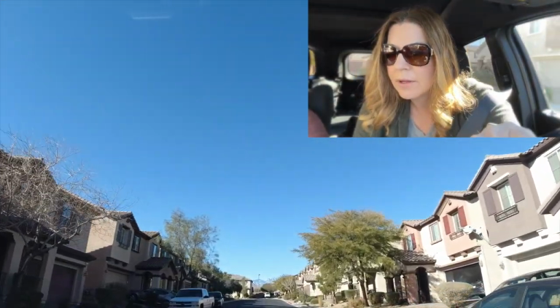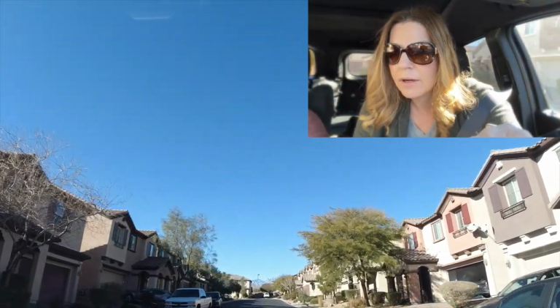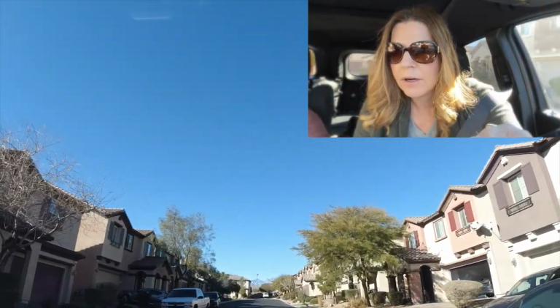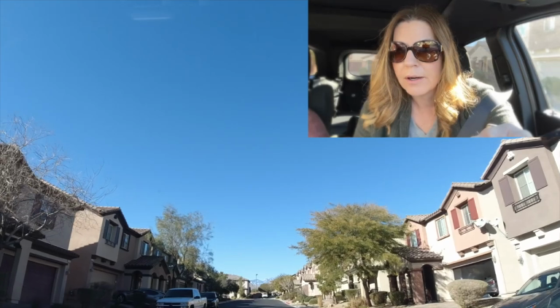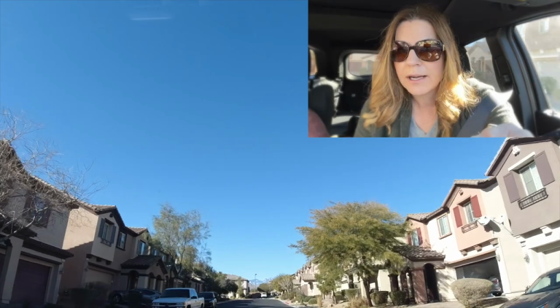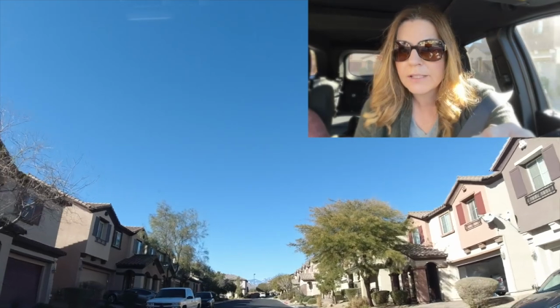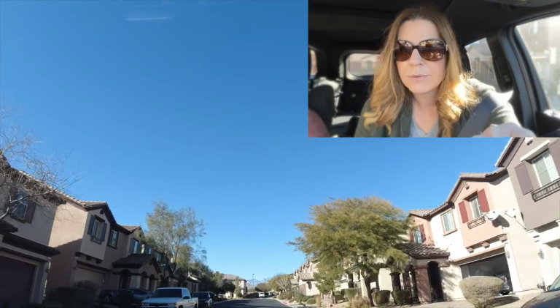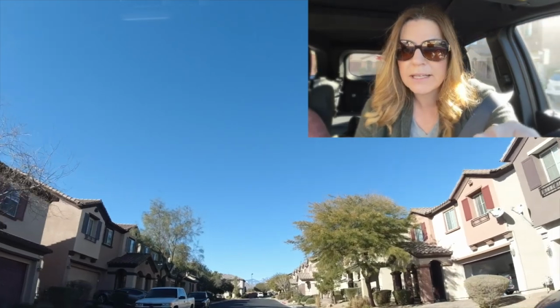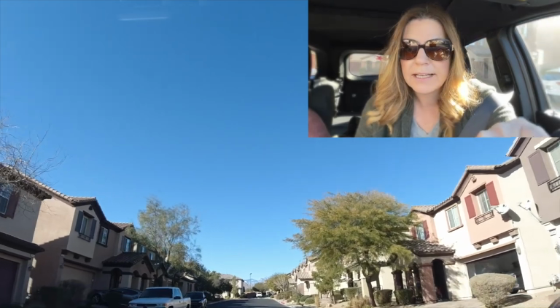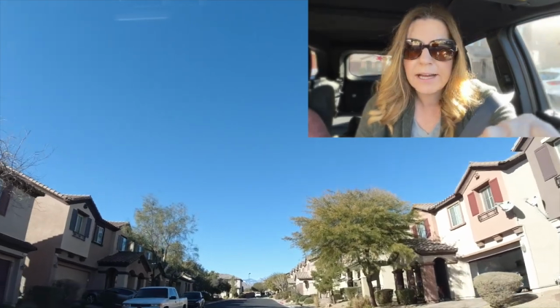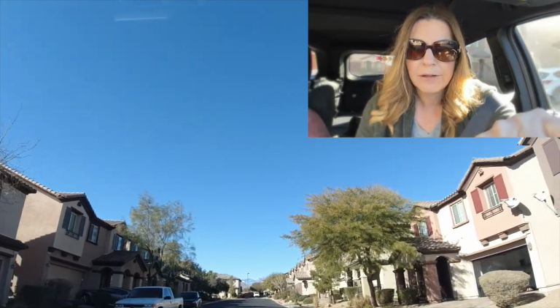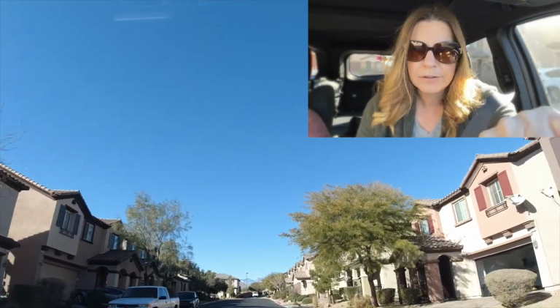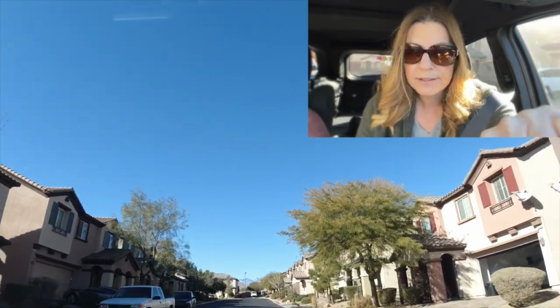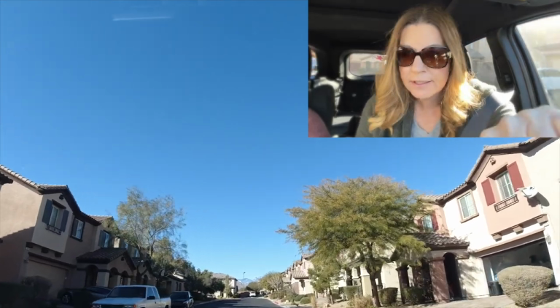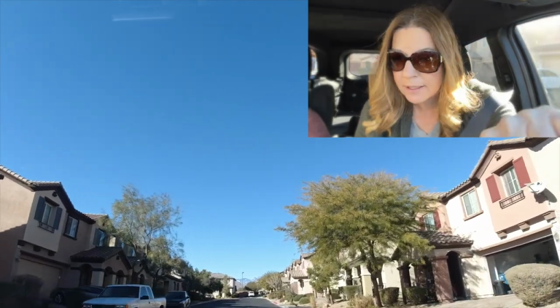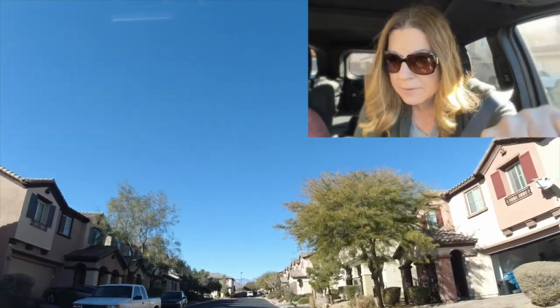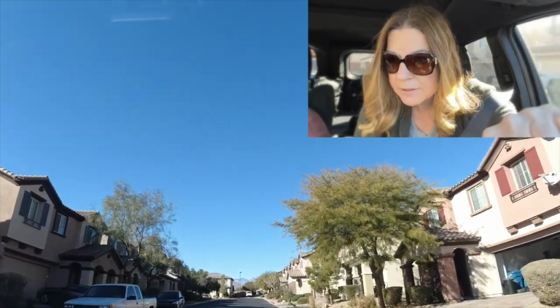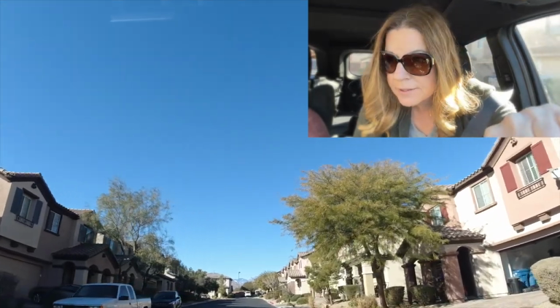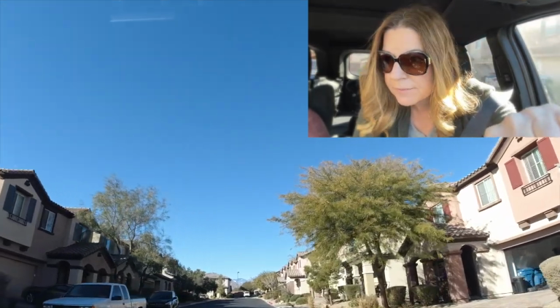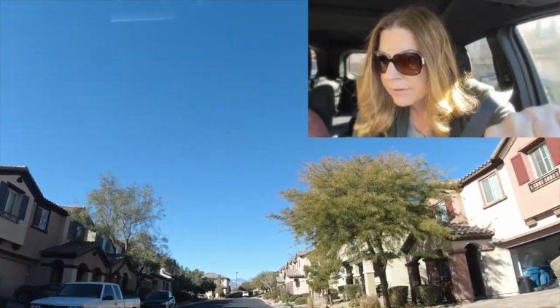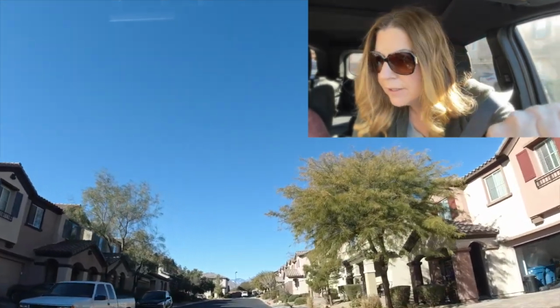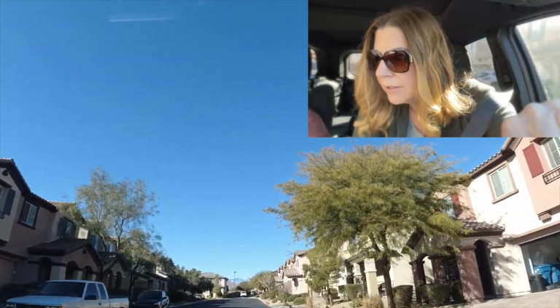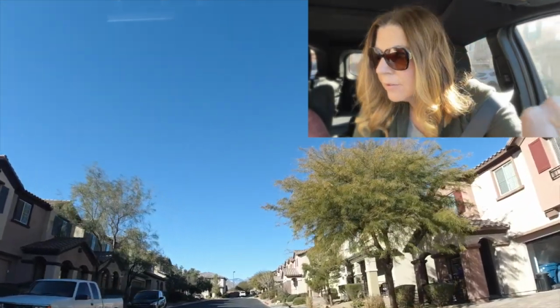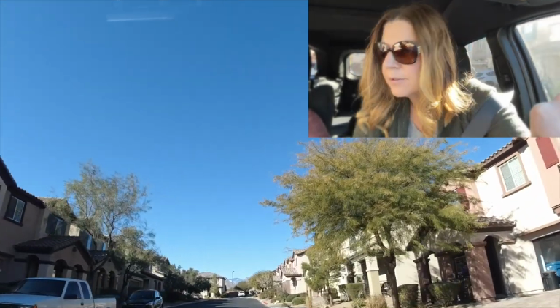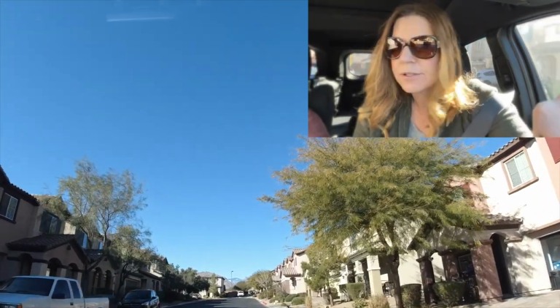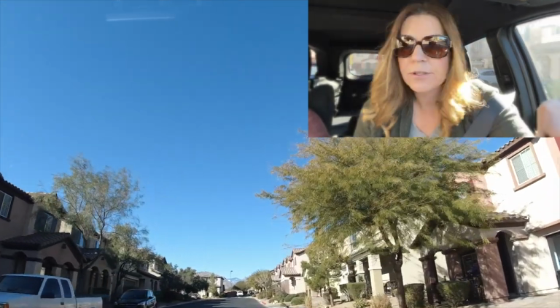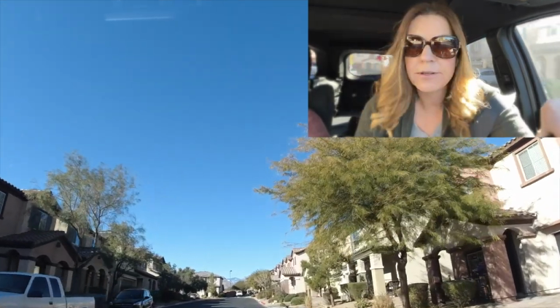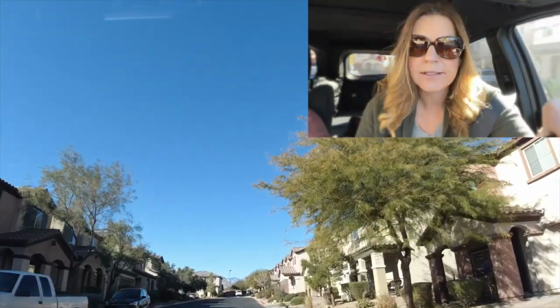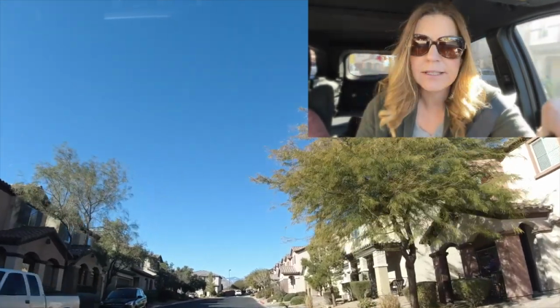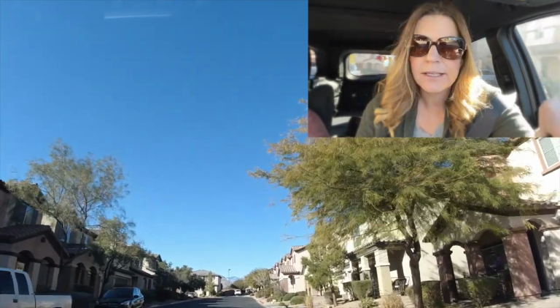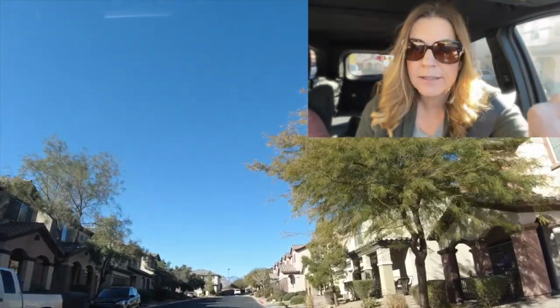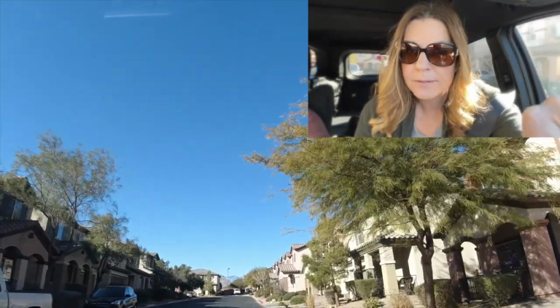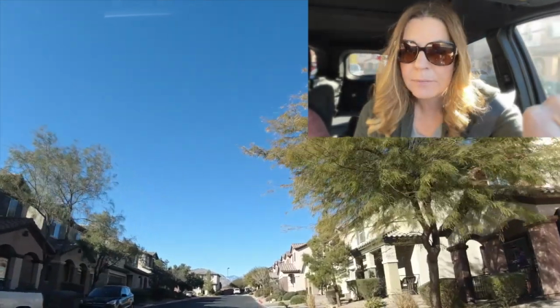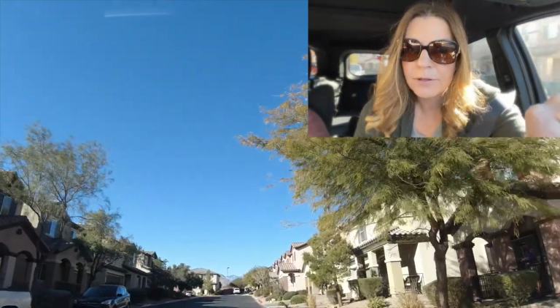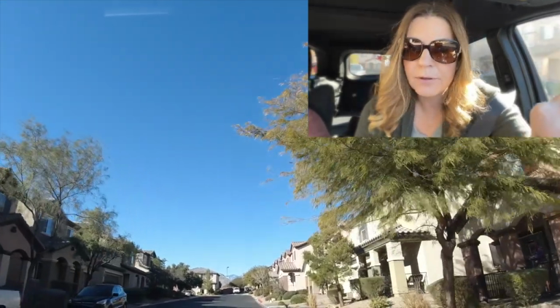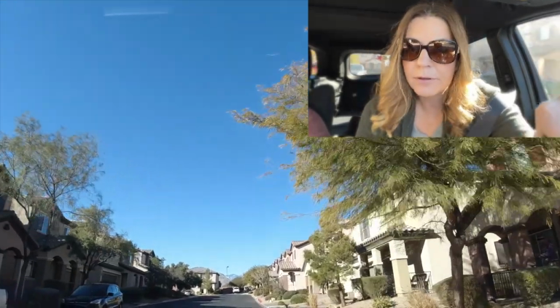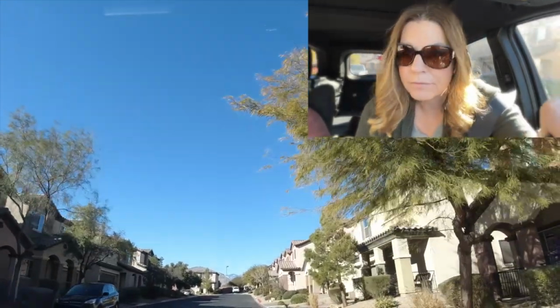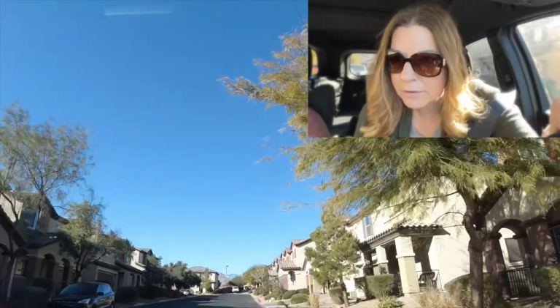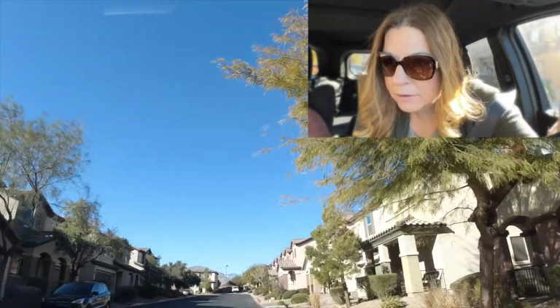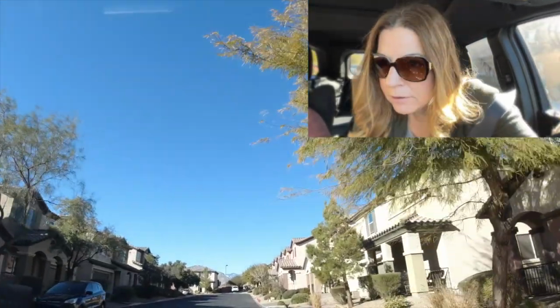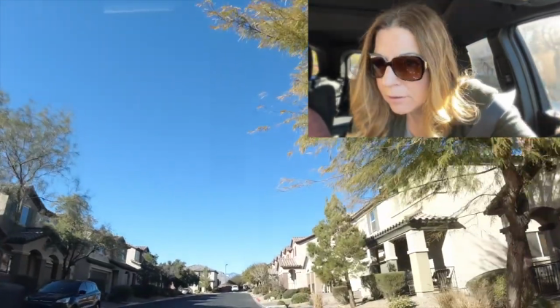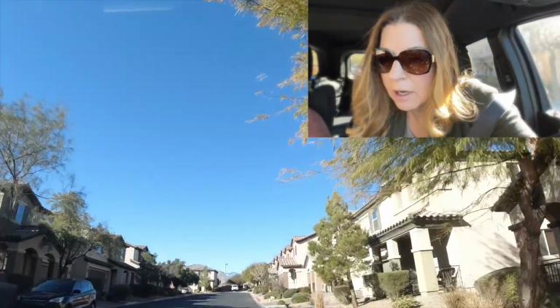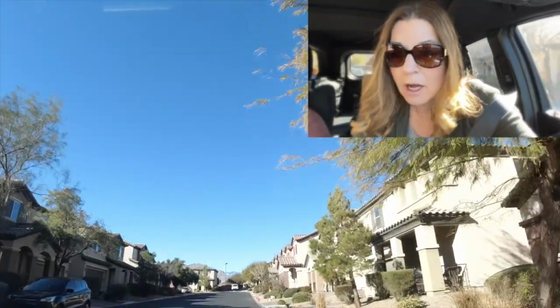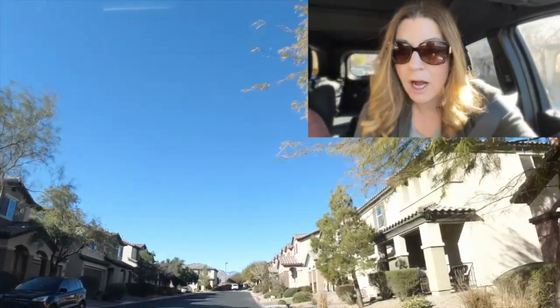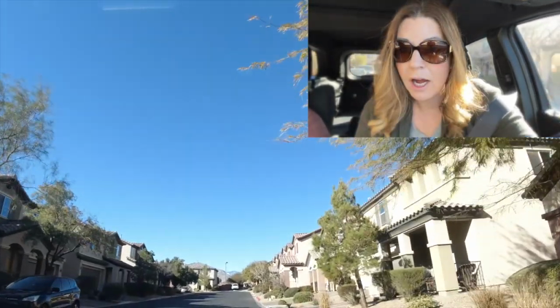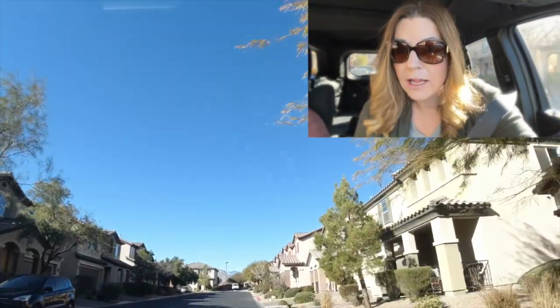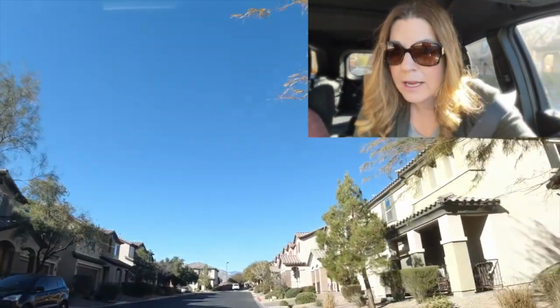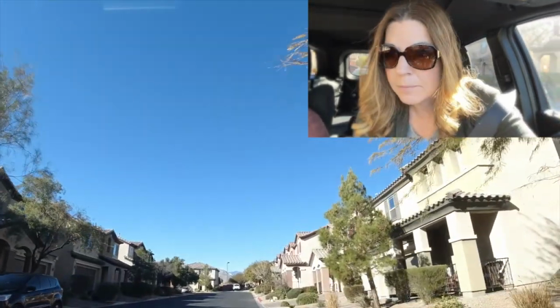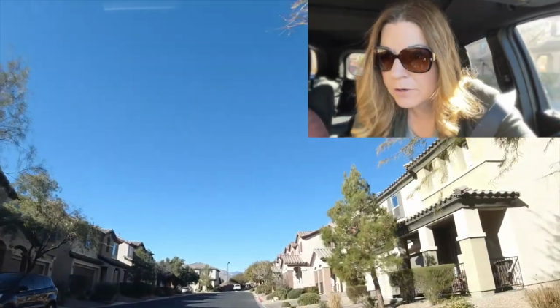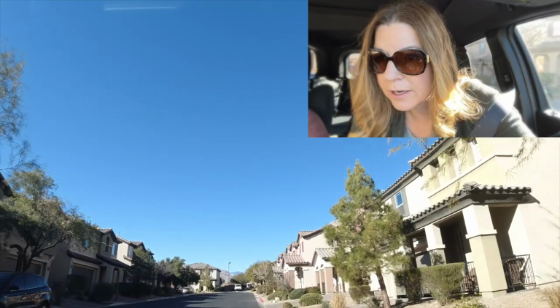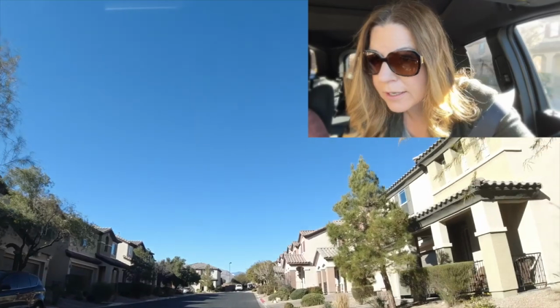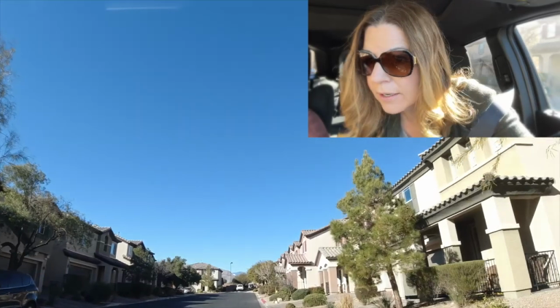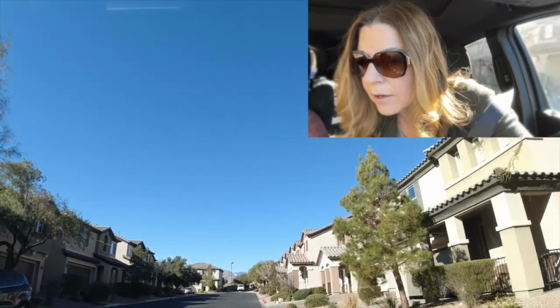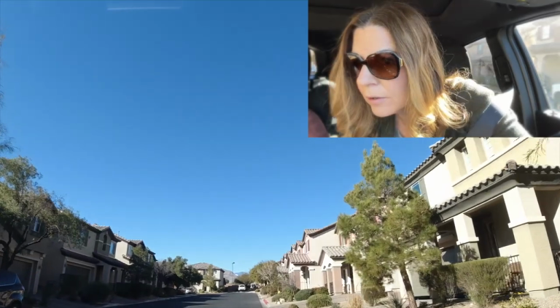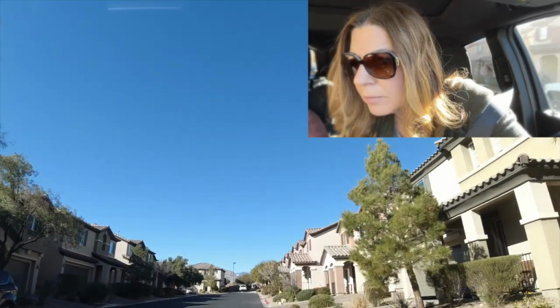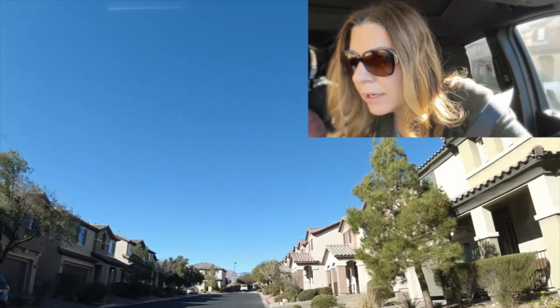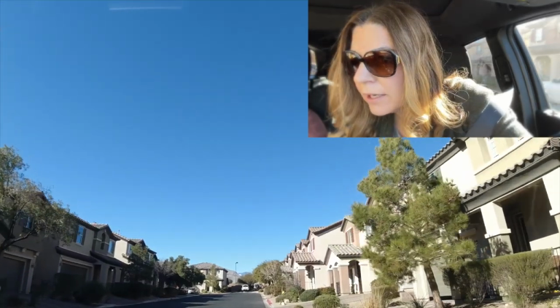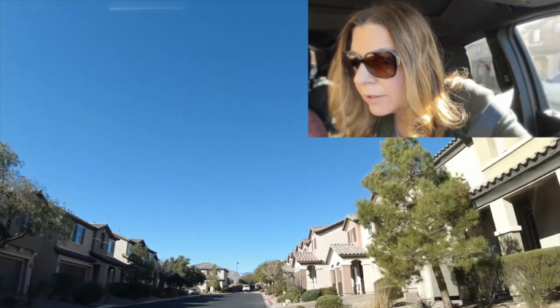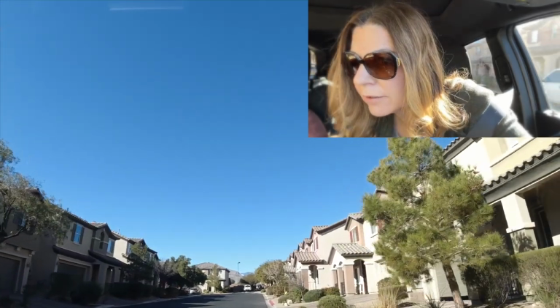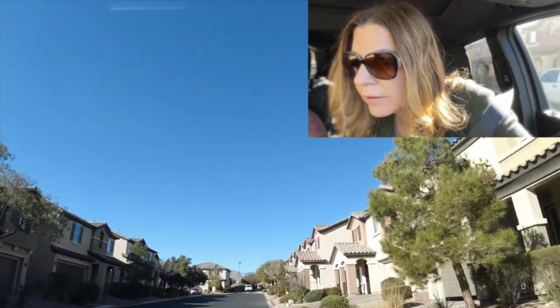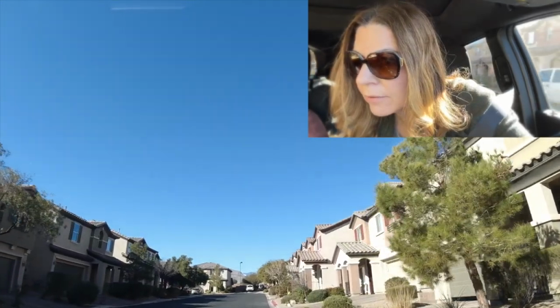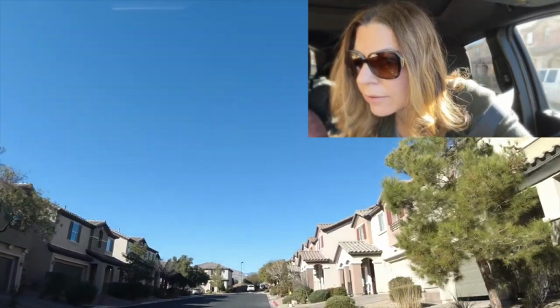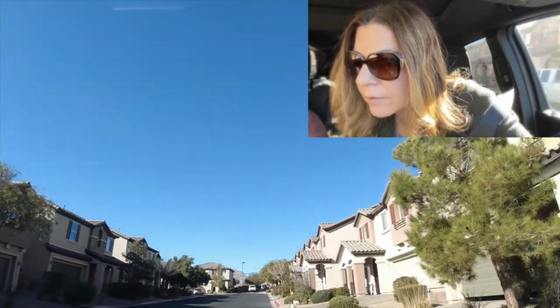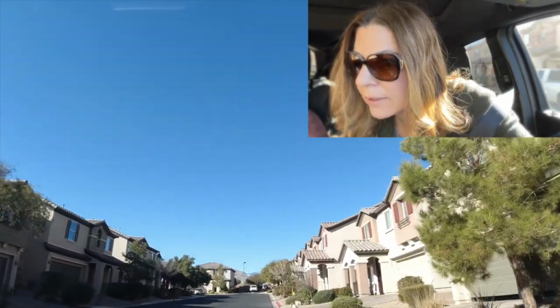All right guys, we're going to get out. I'm going to do some video so you can see this beautiful, highly upgraded home here in the northwest.